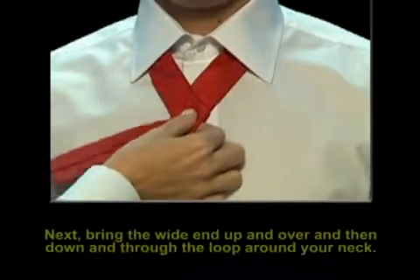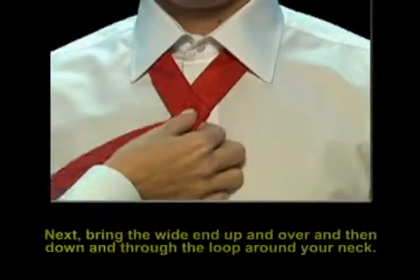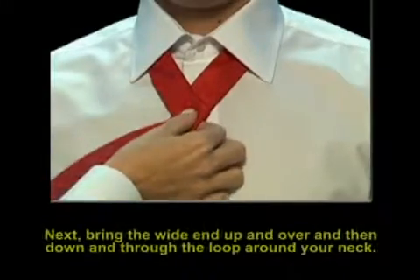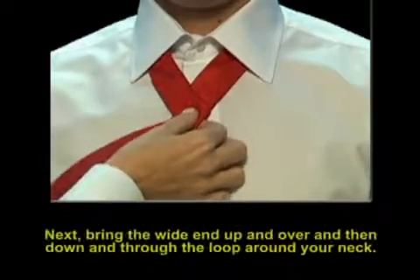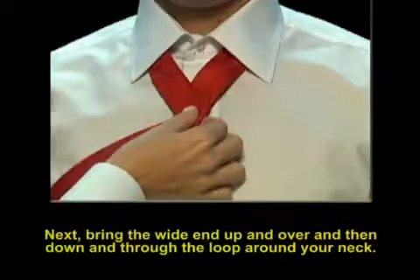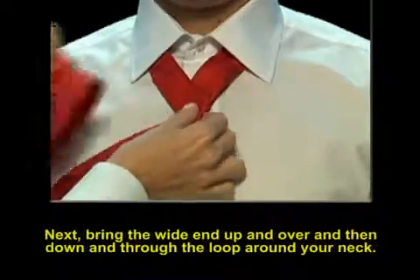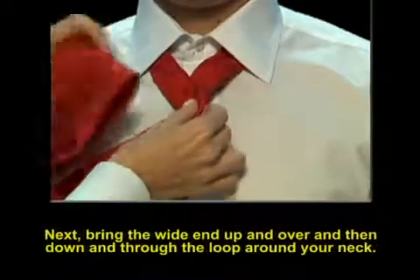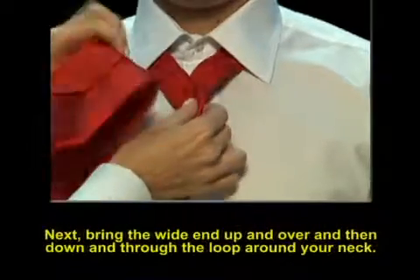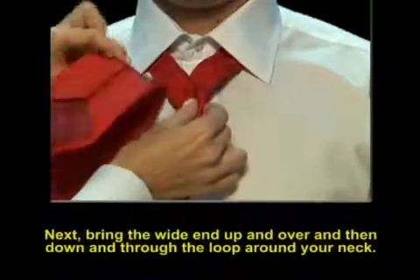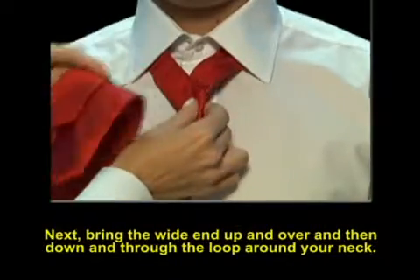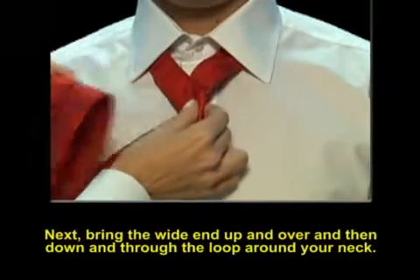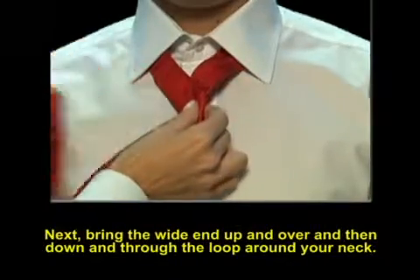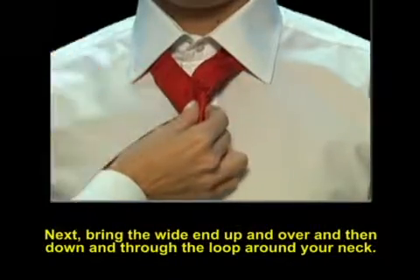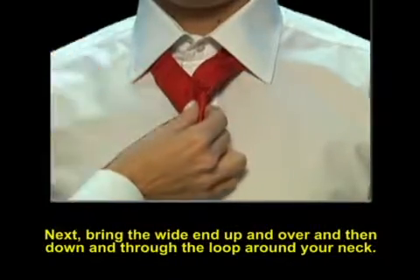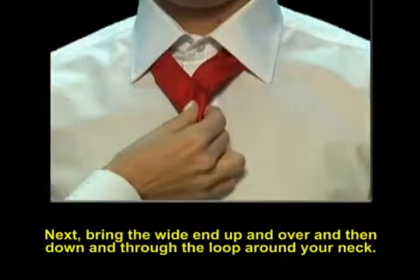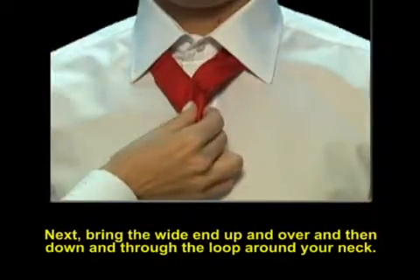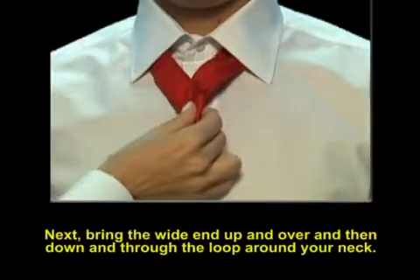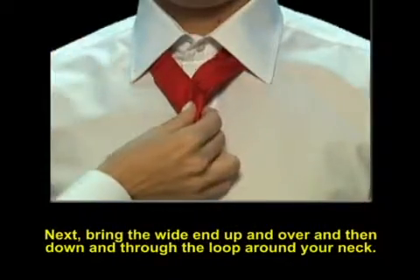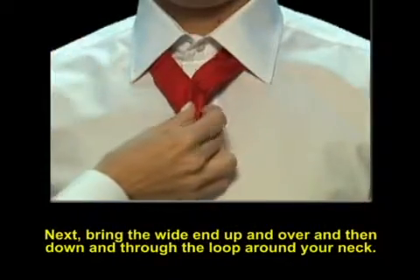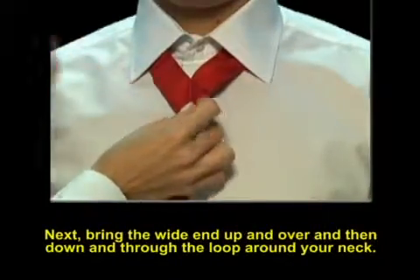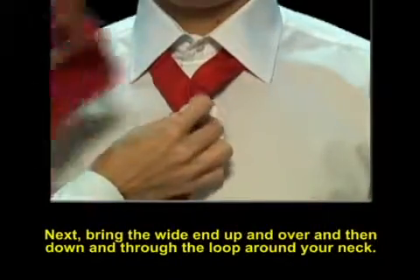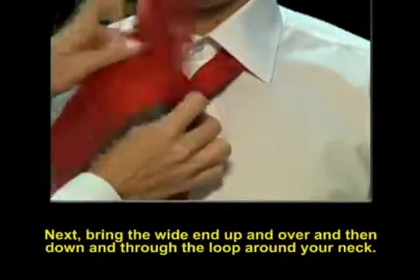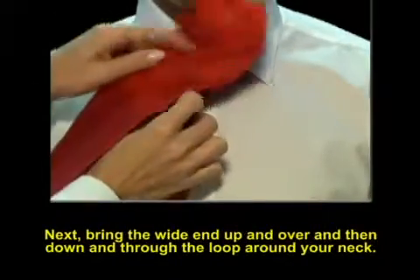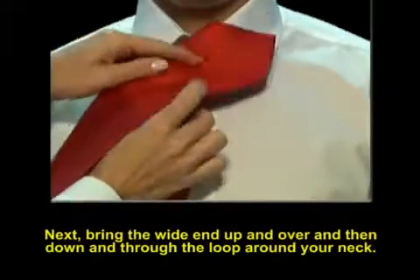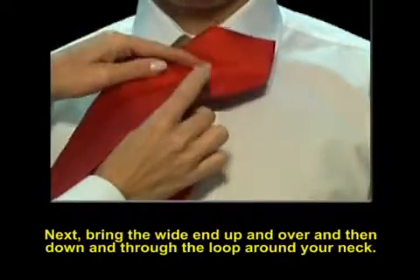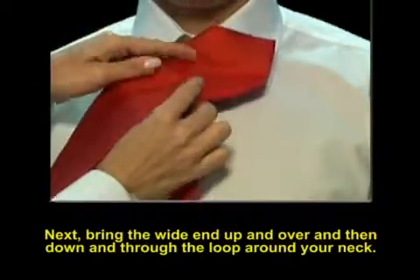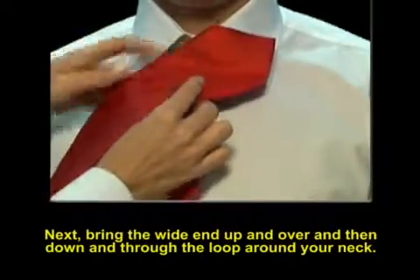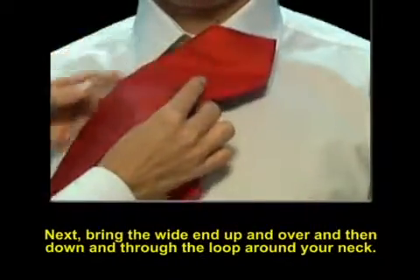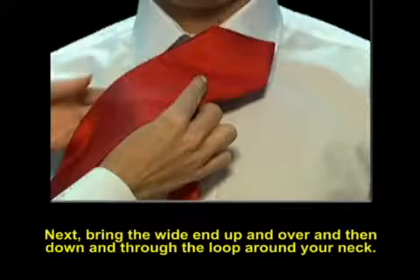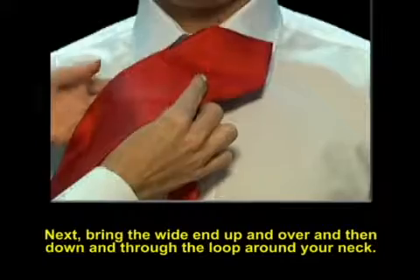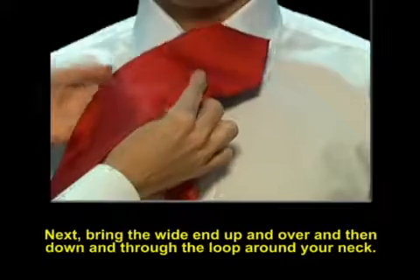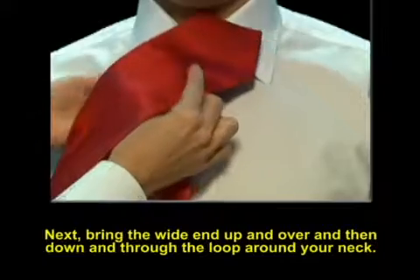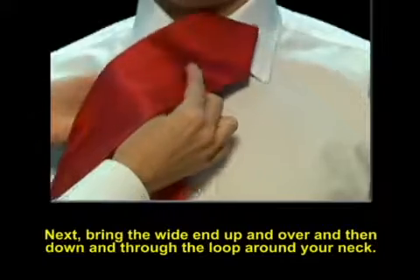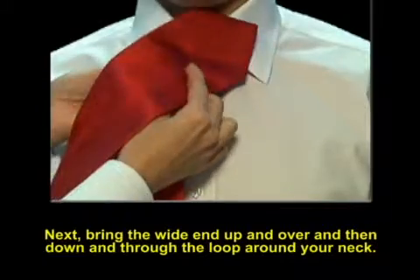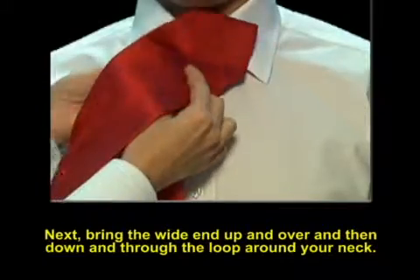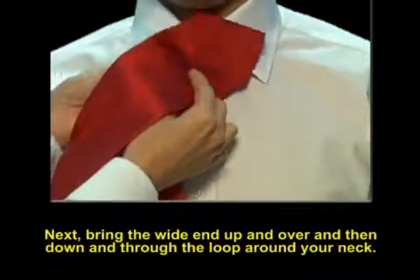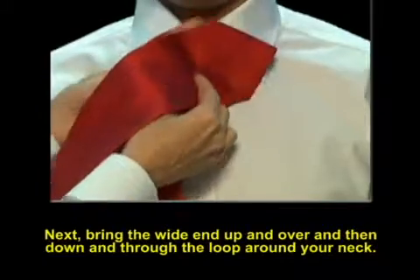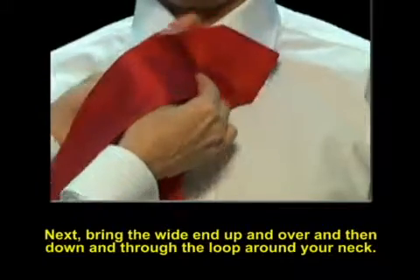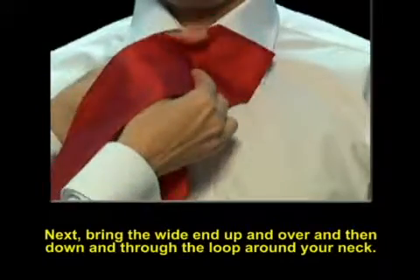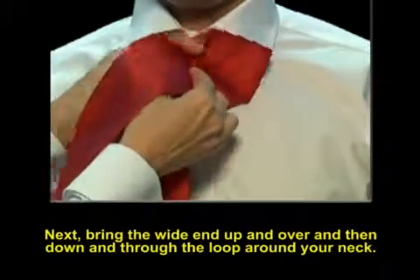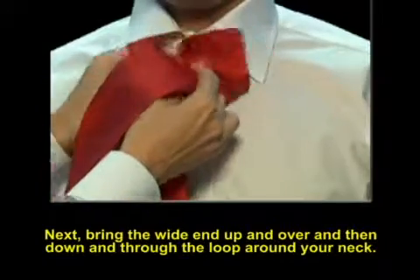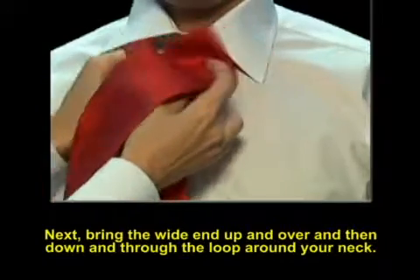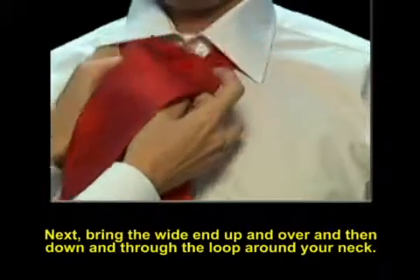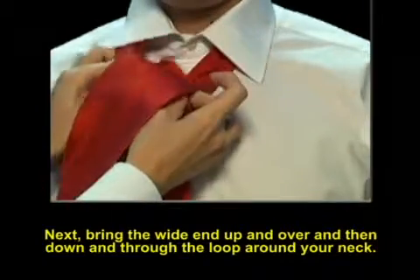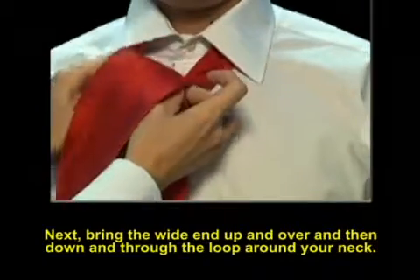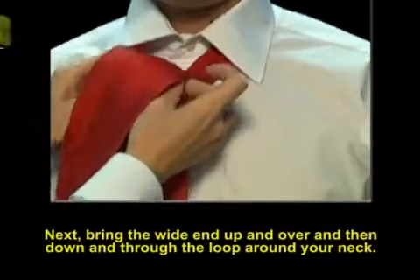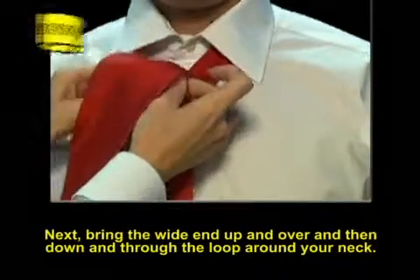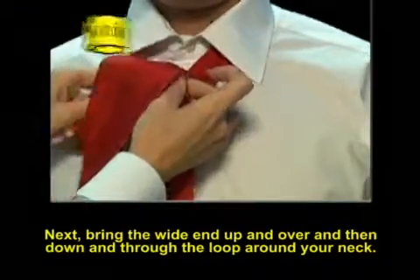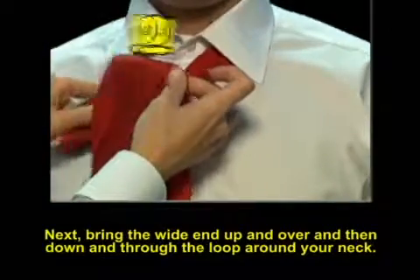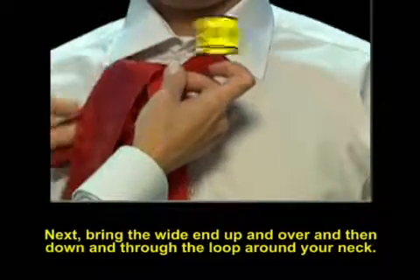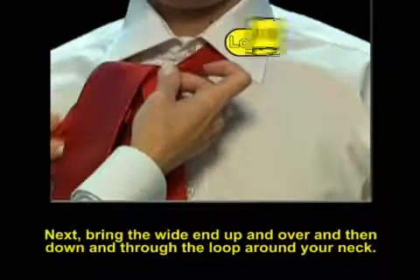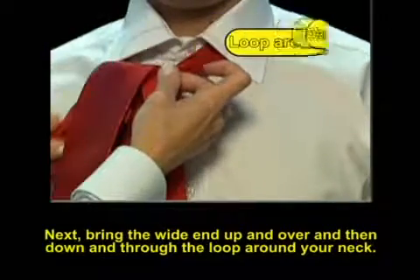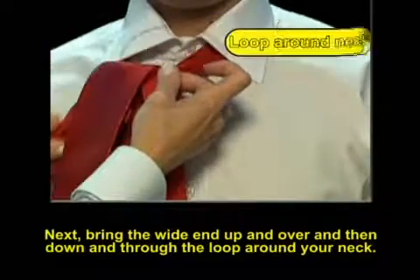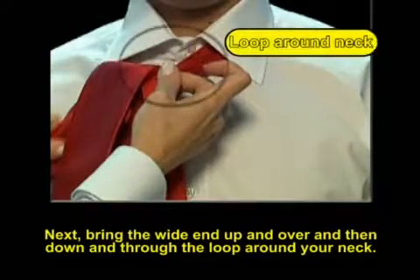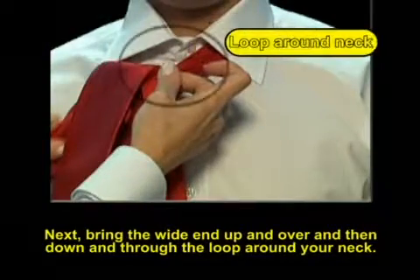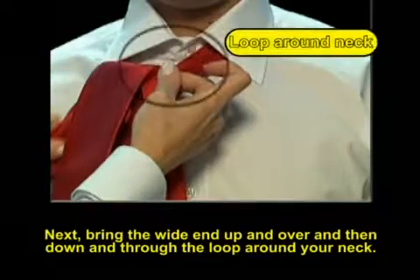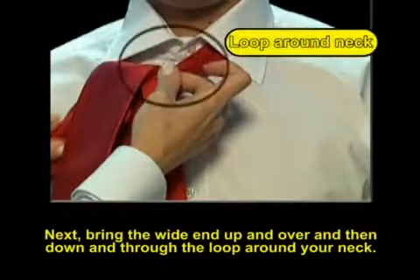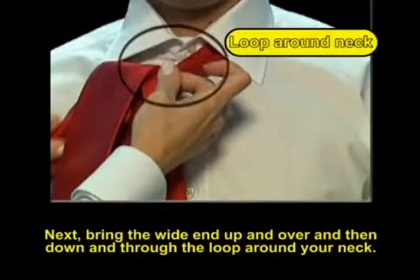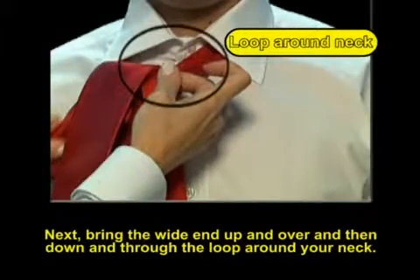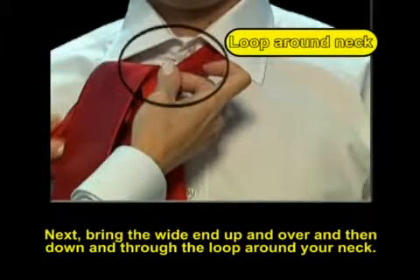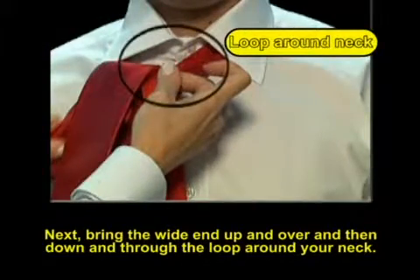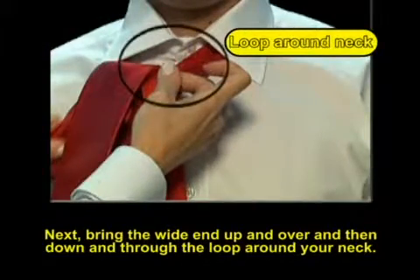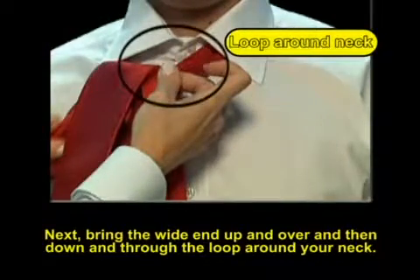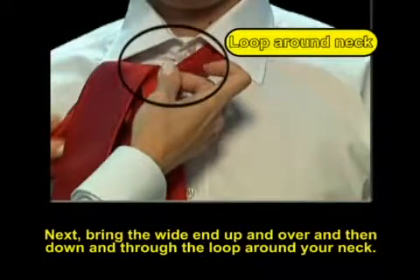Next, bring the wide end up and over and then down and through the loop around your neck.